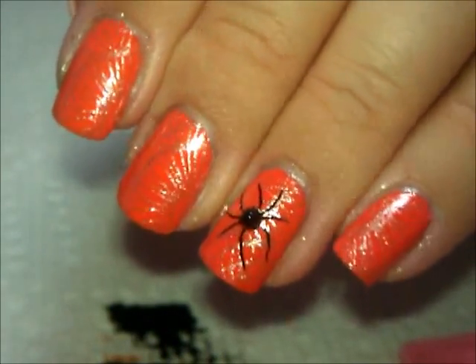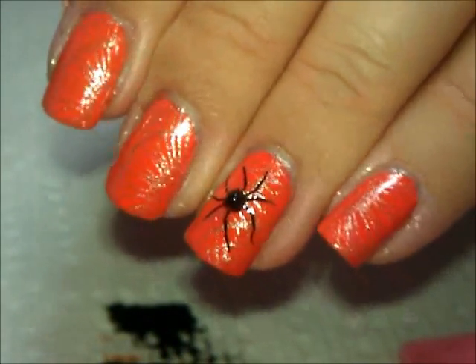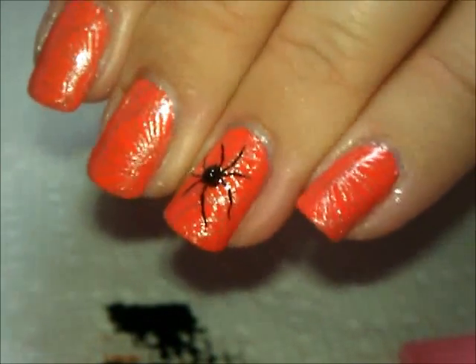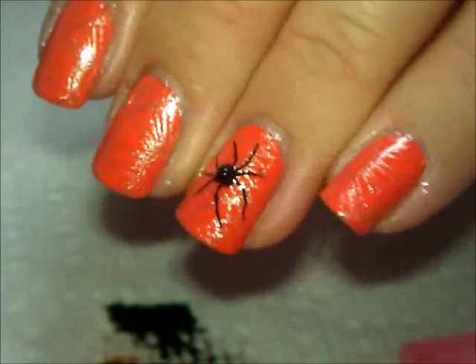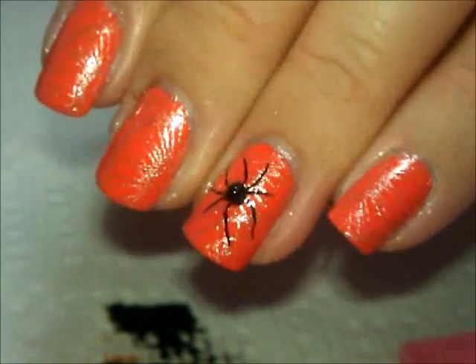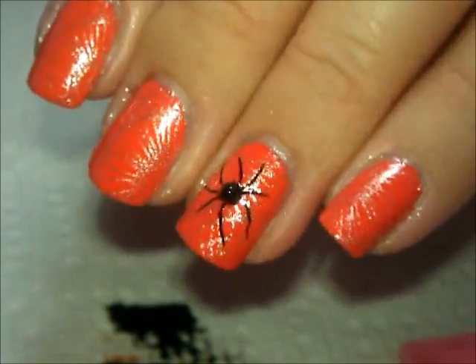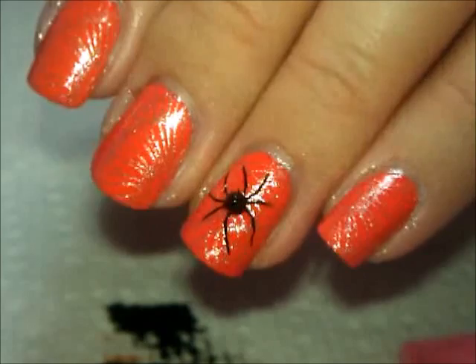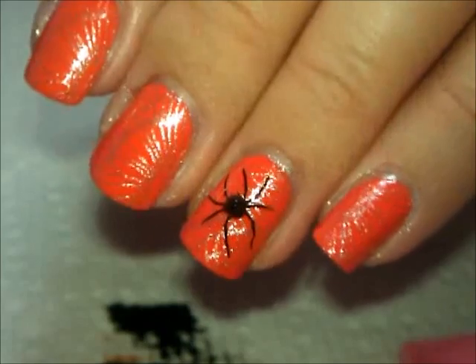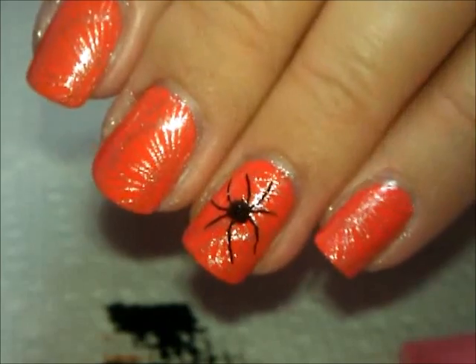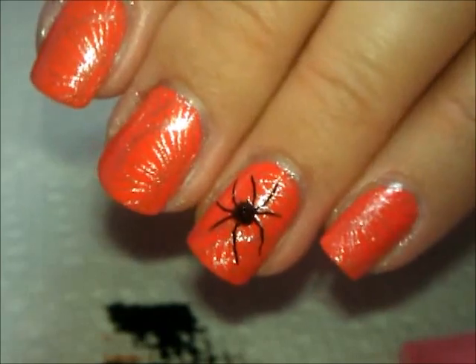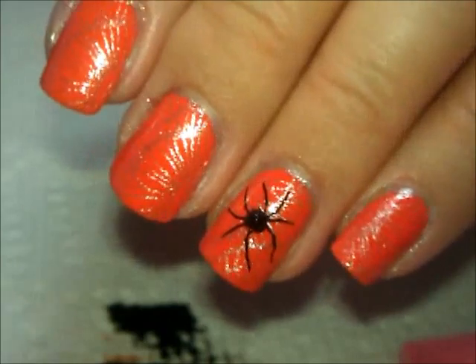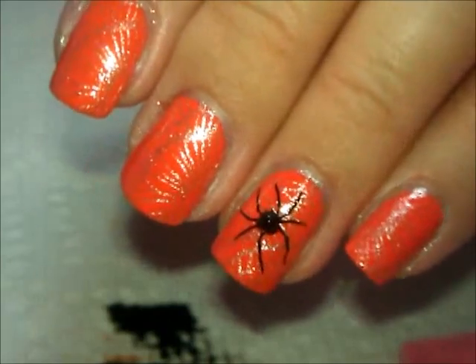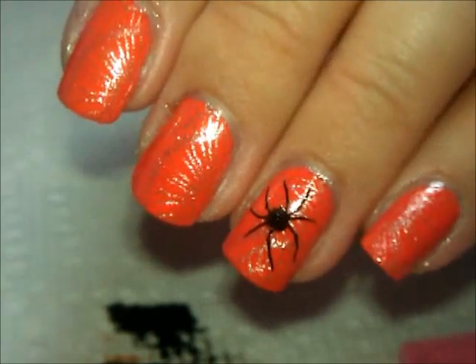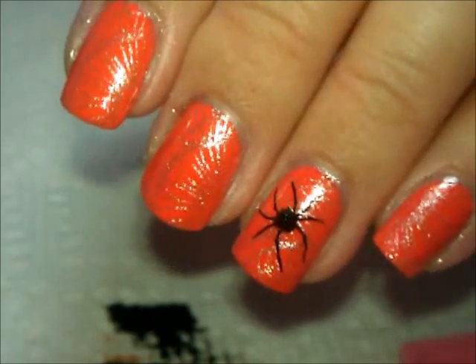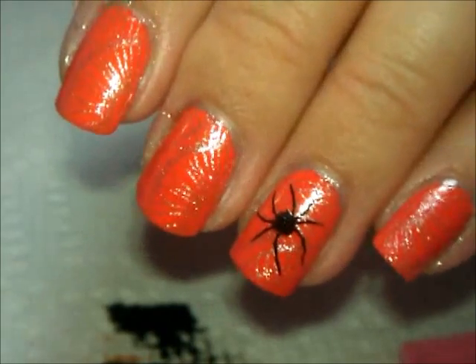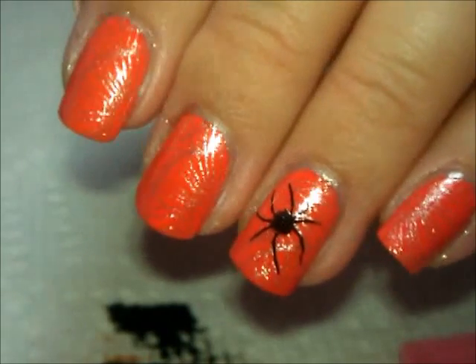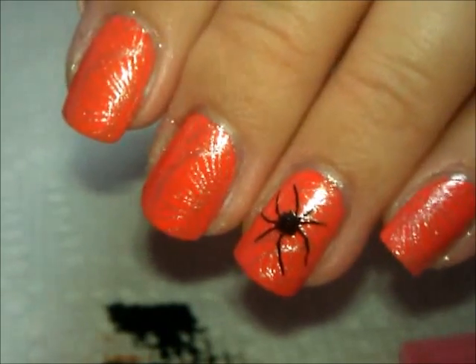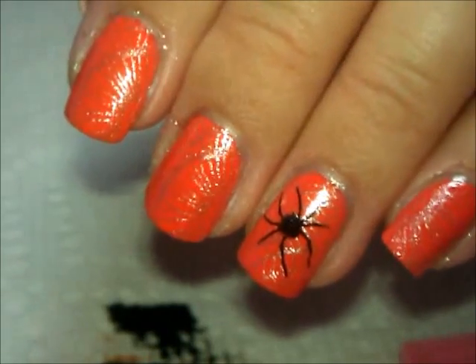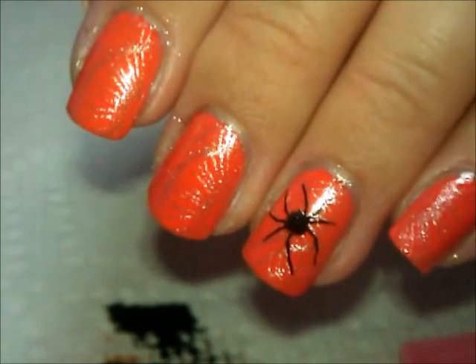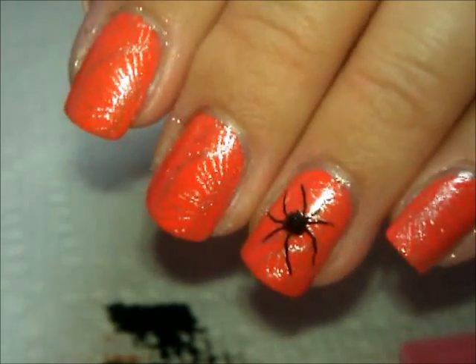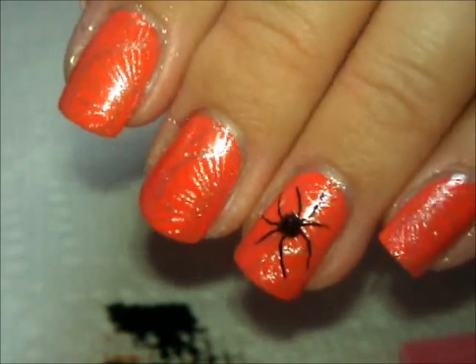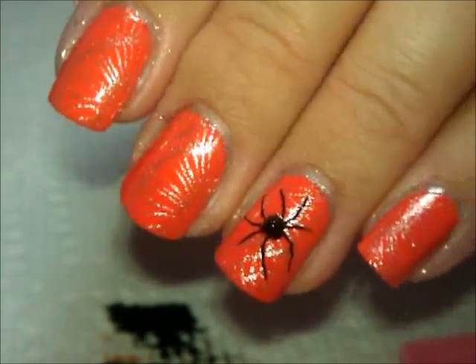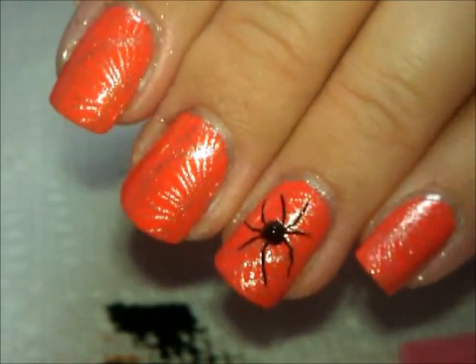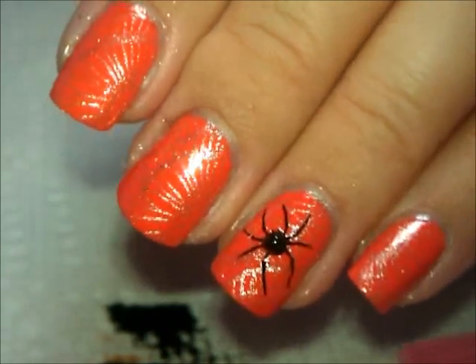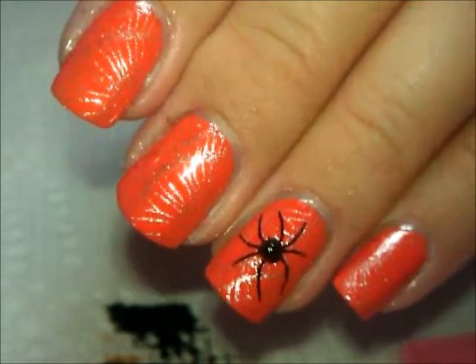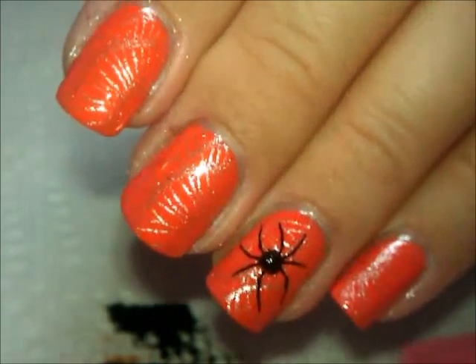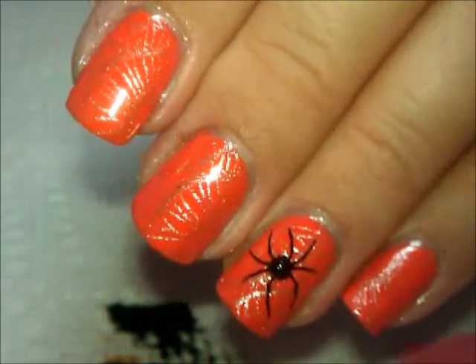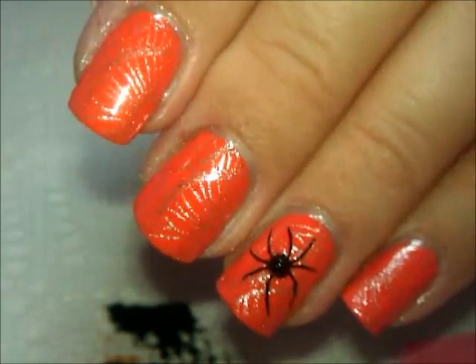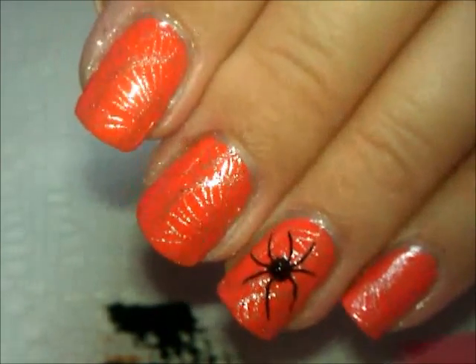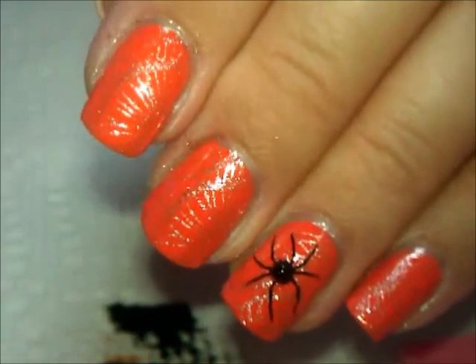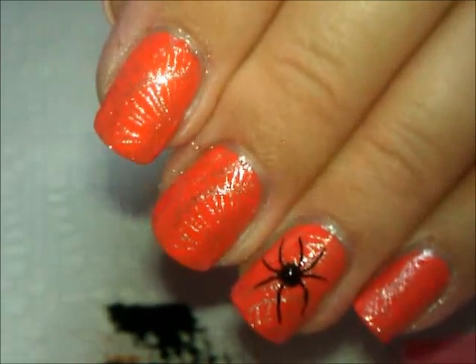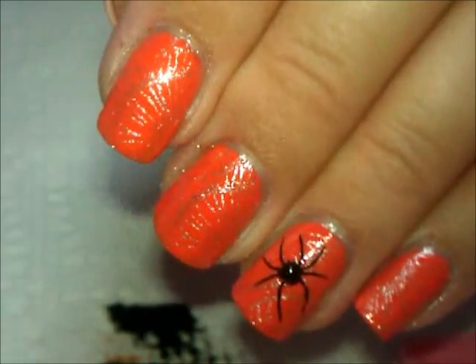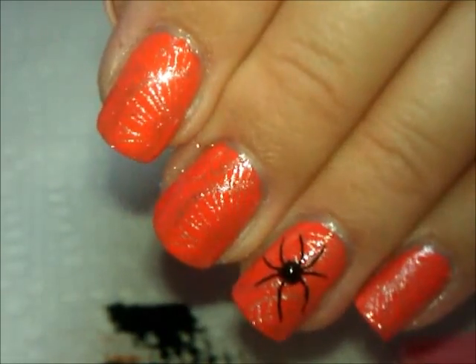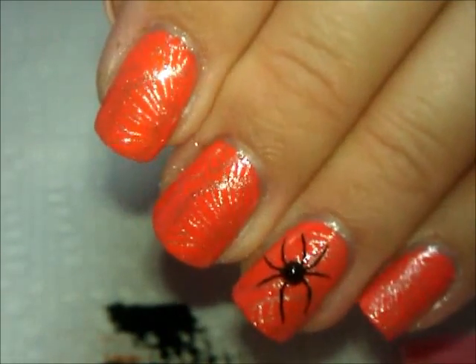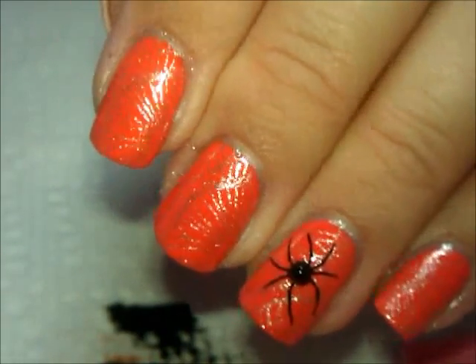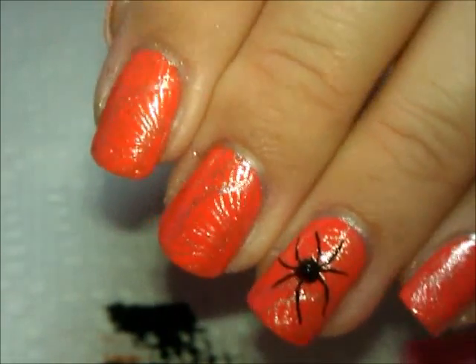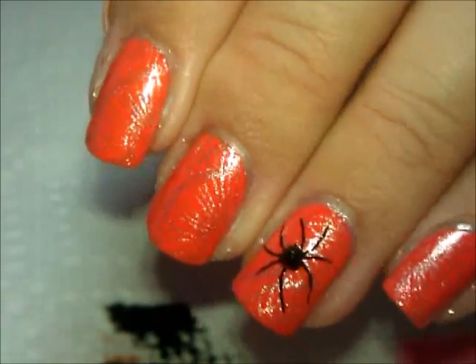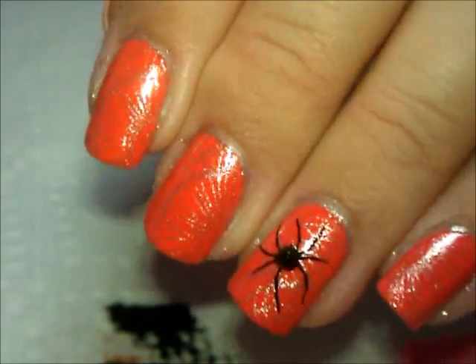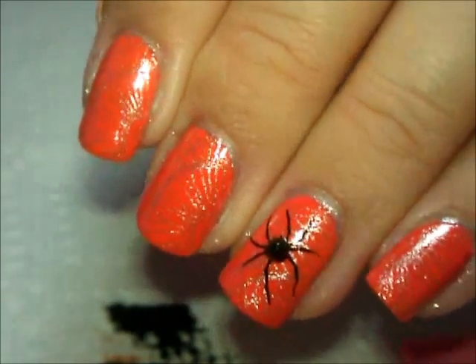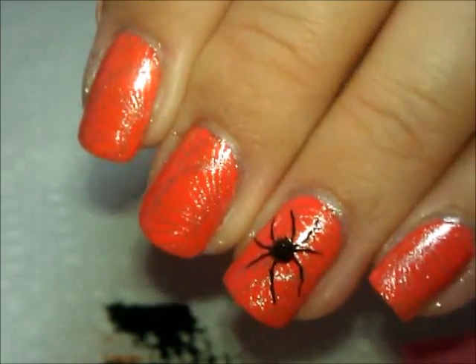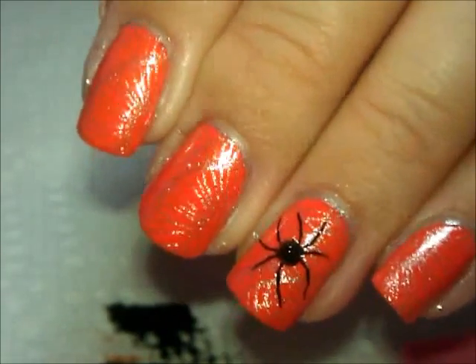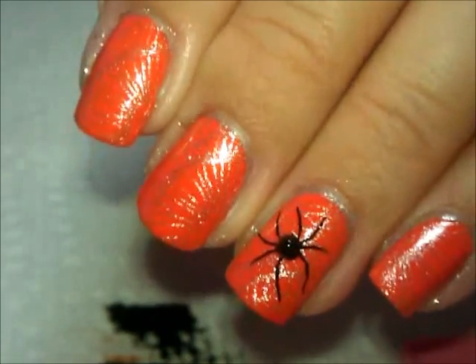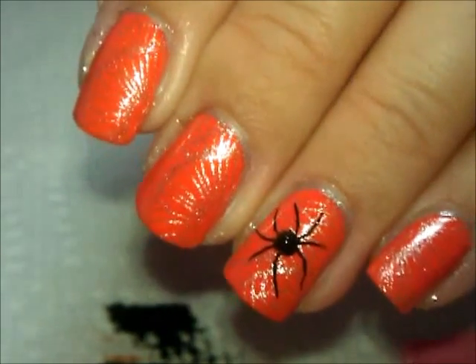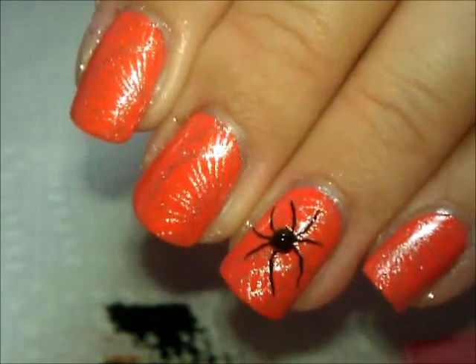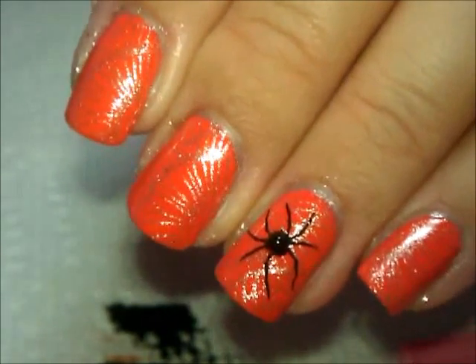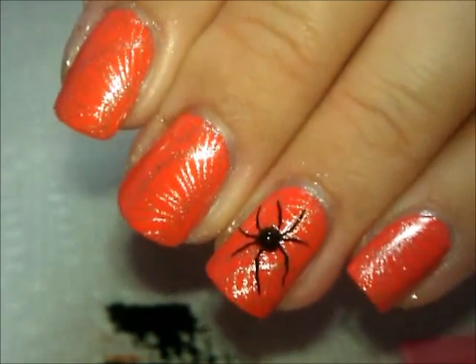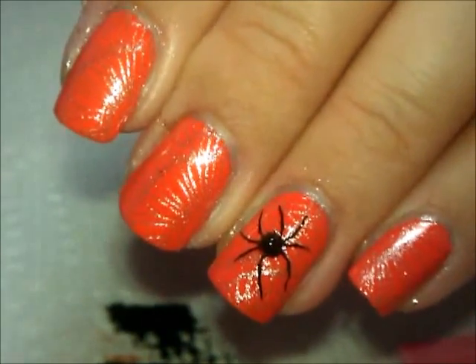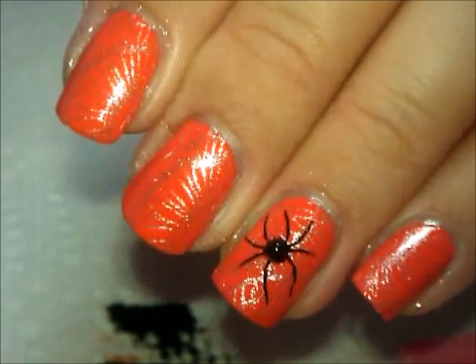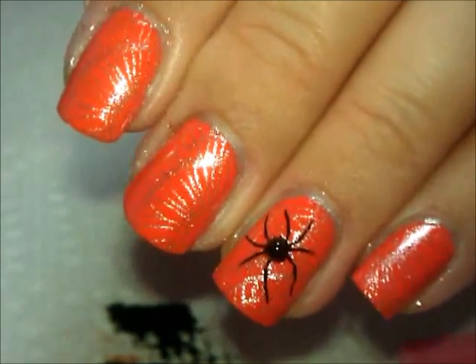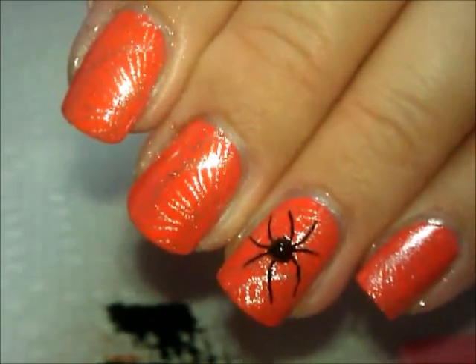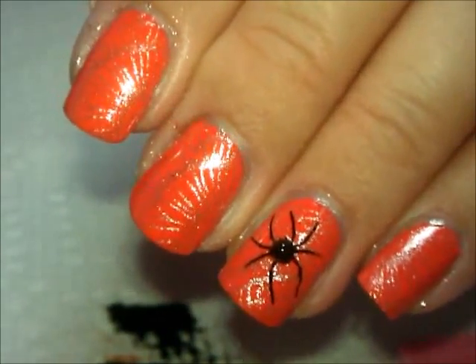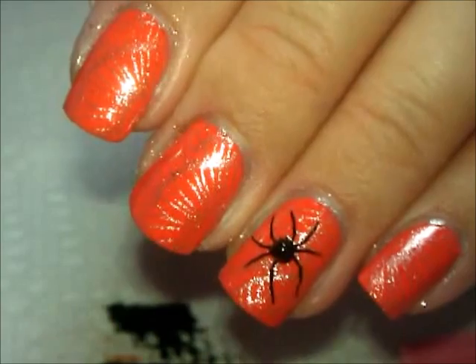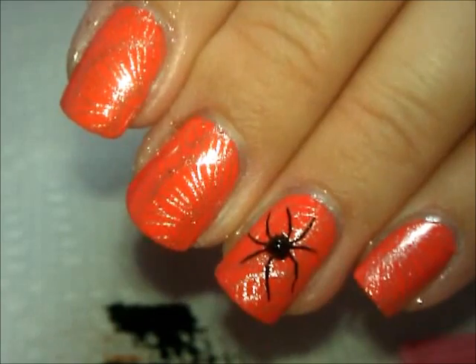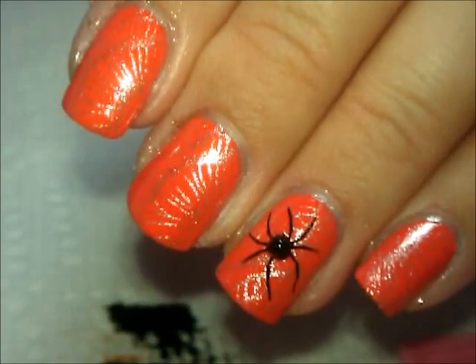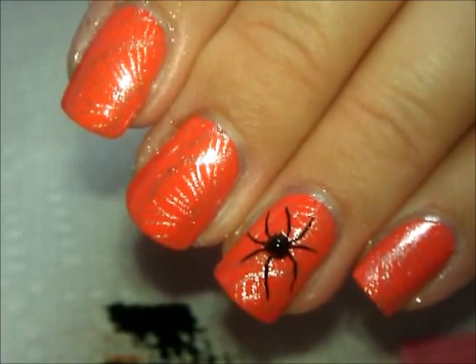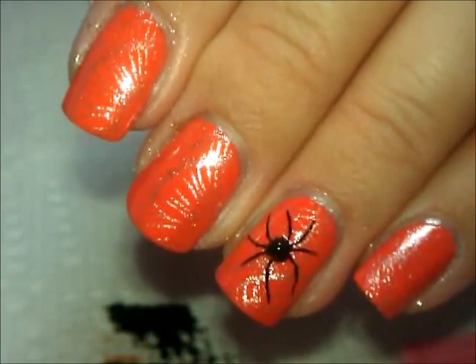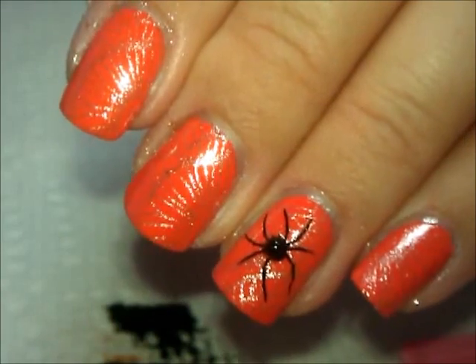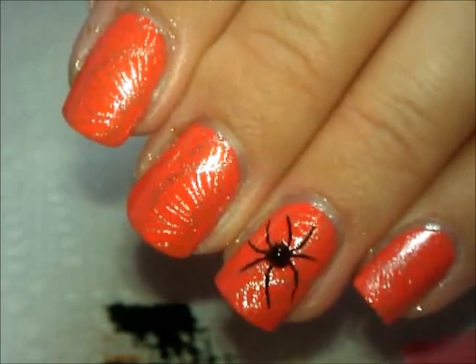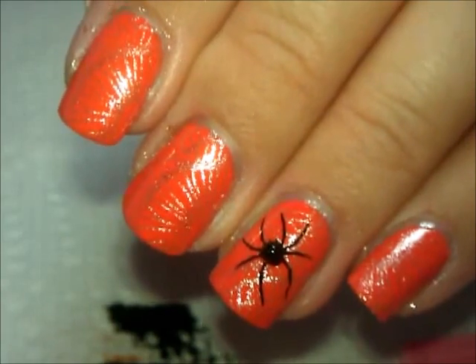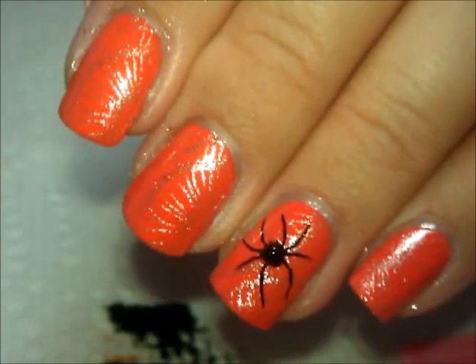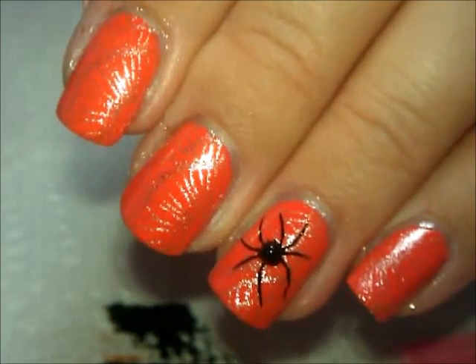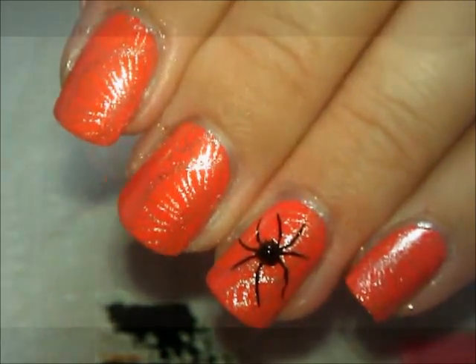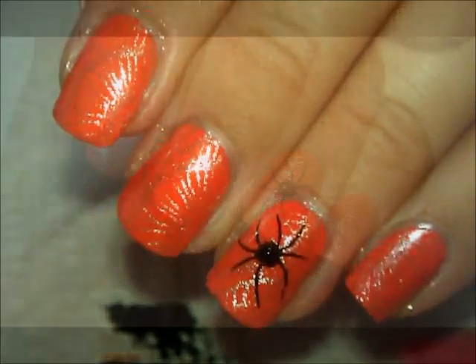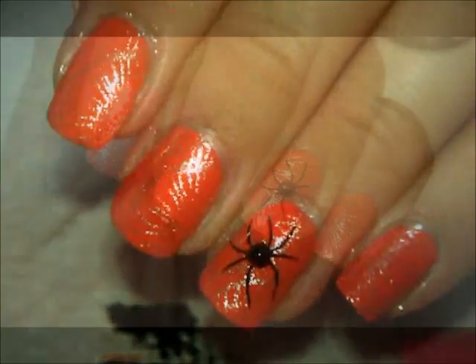Get out your stamping stuff and give it a try! That's it — thank you so much for watching and we'll see you next time. Bye!